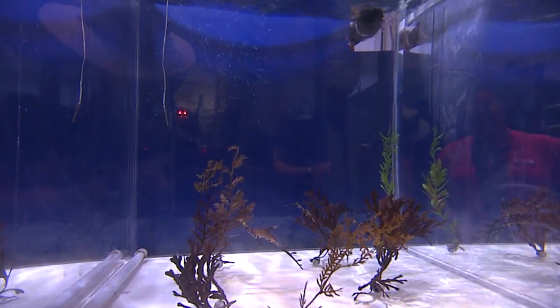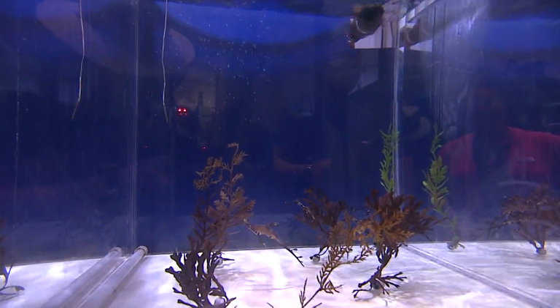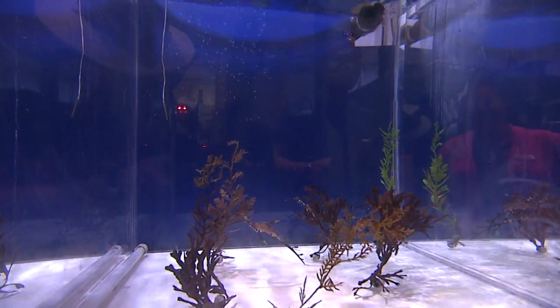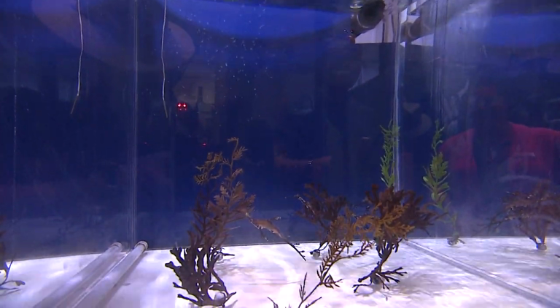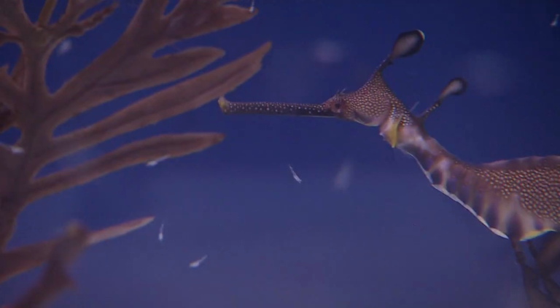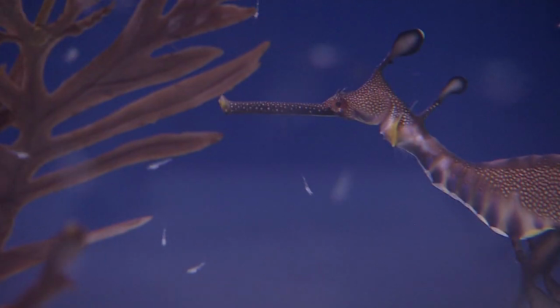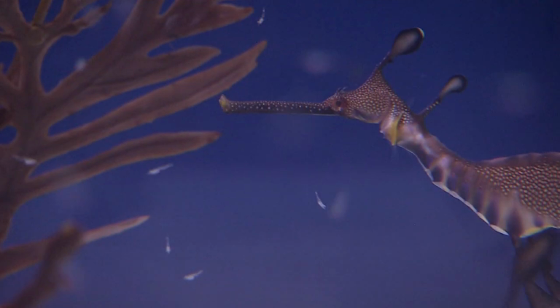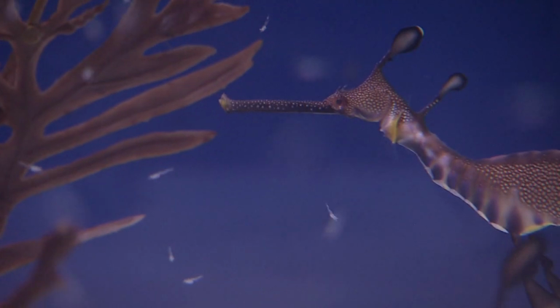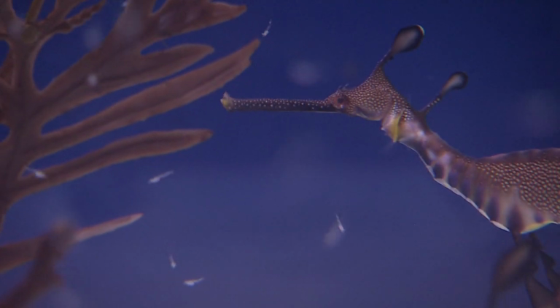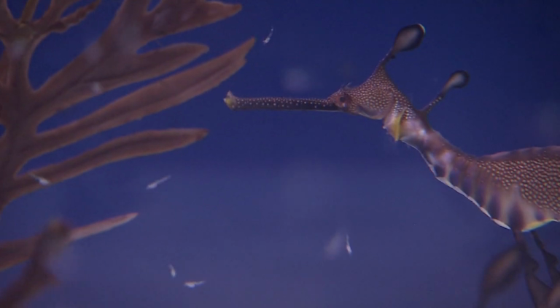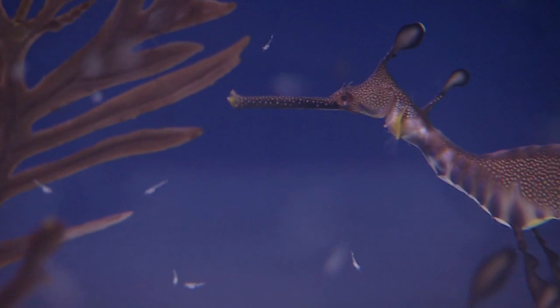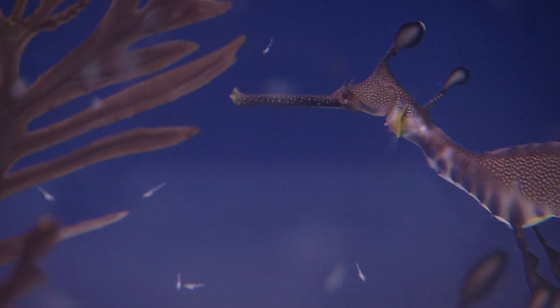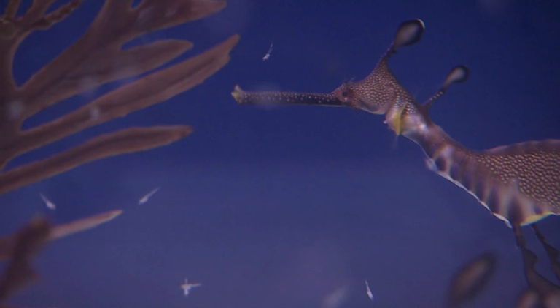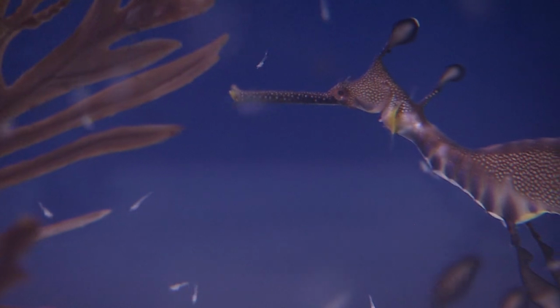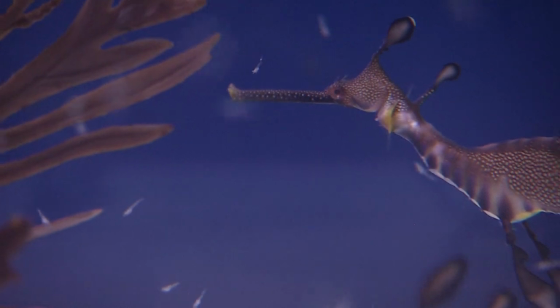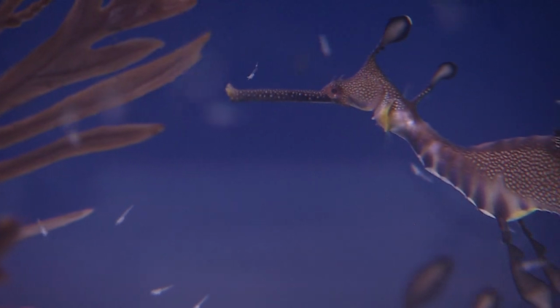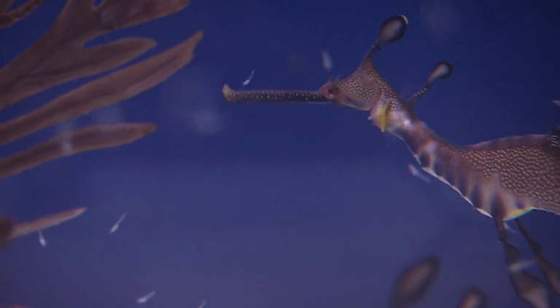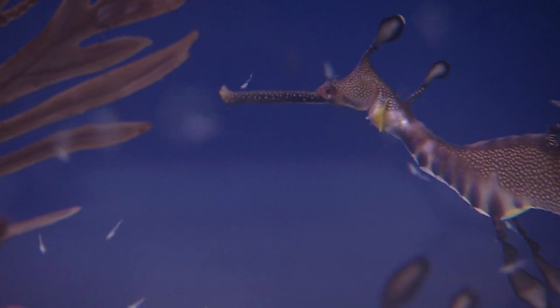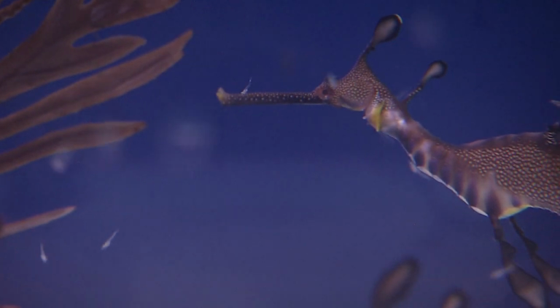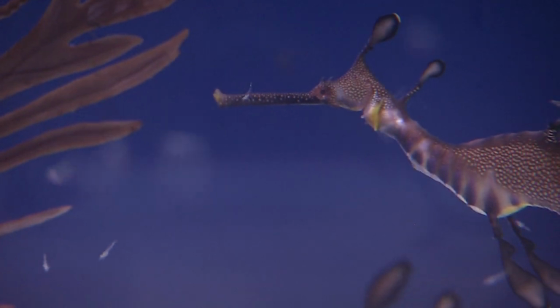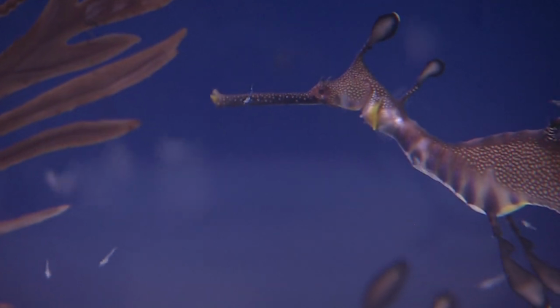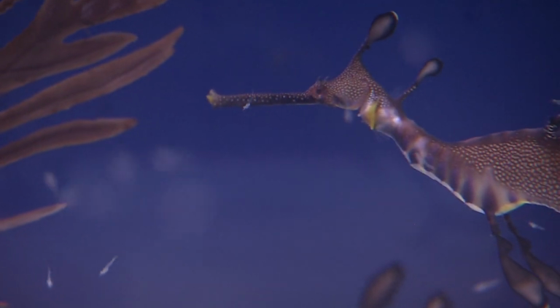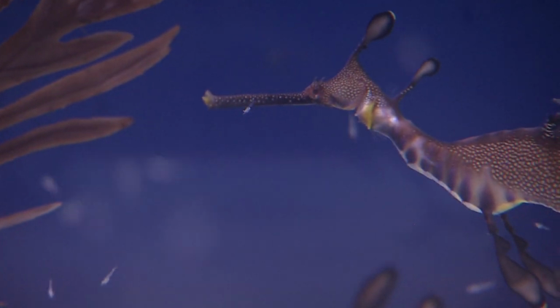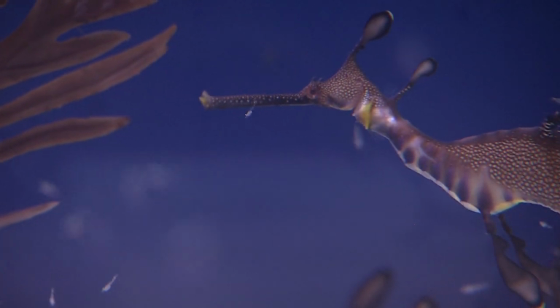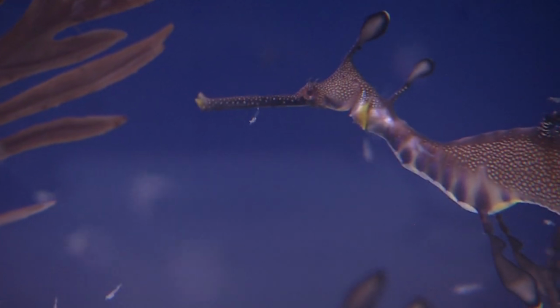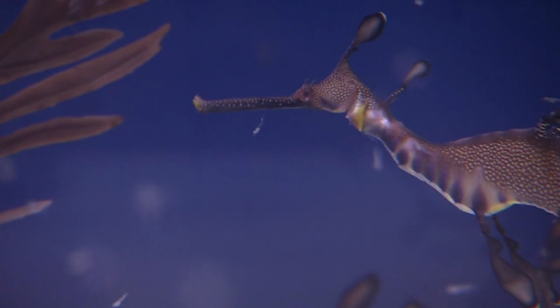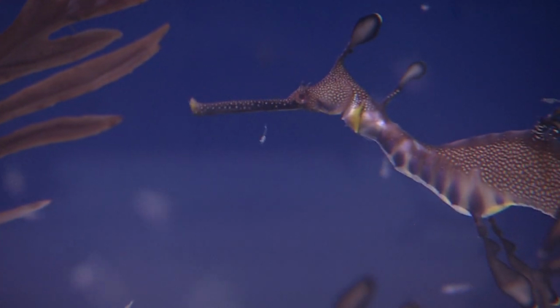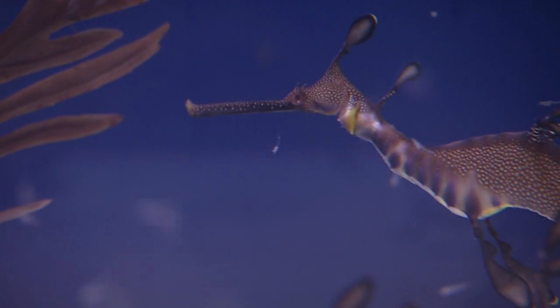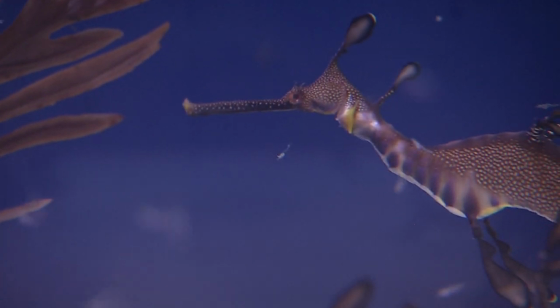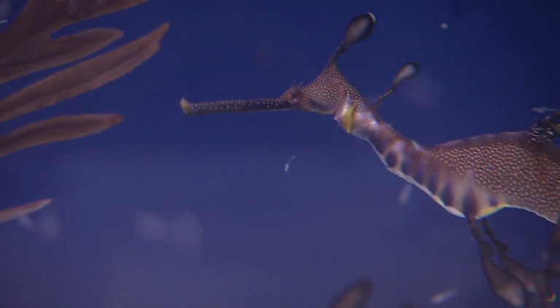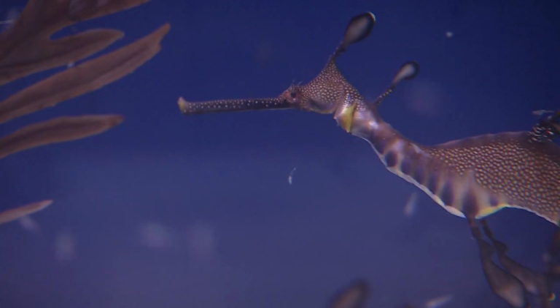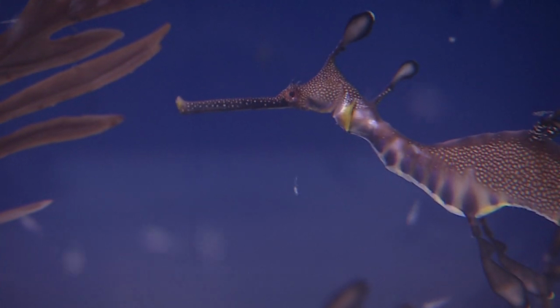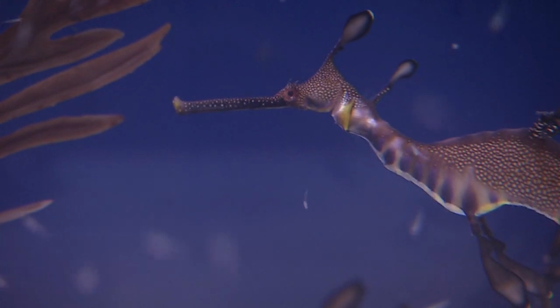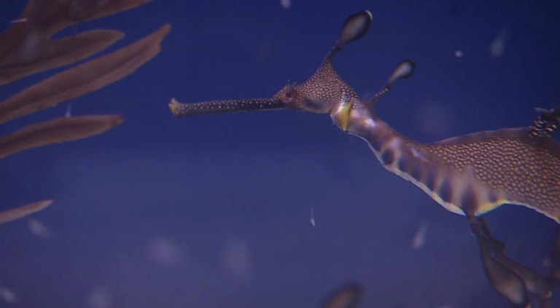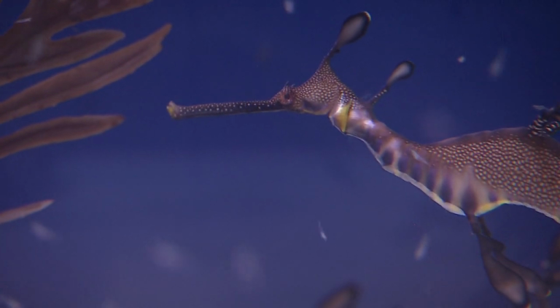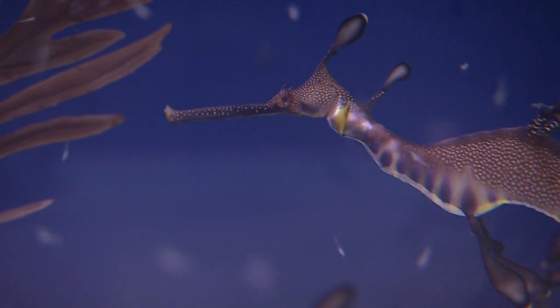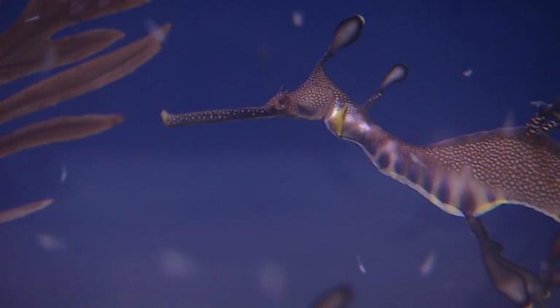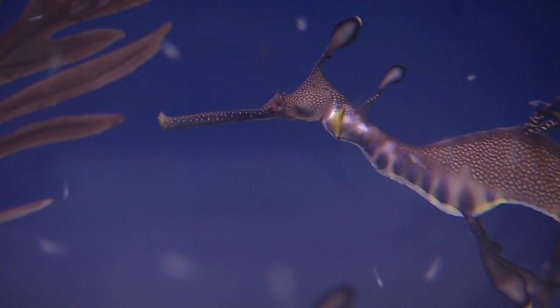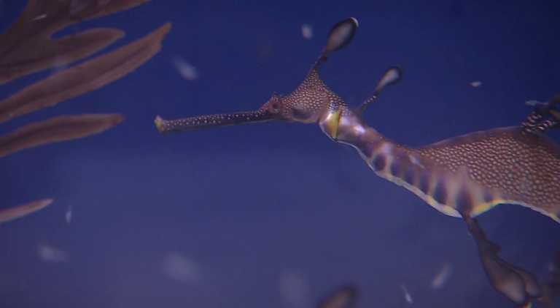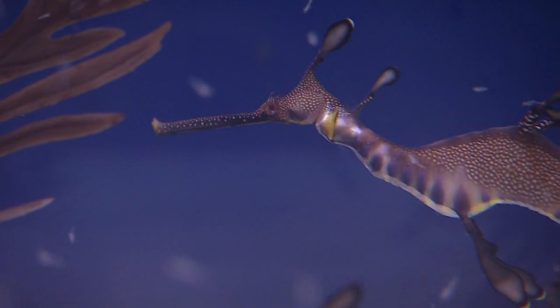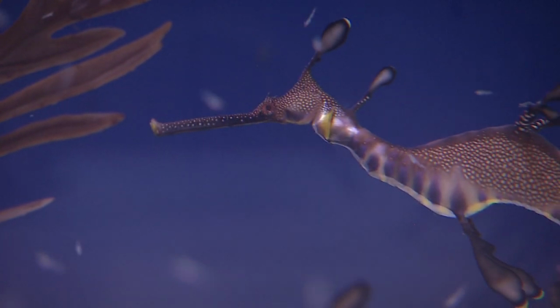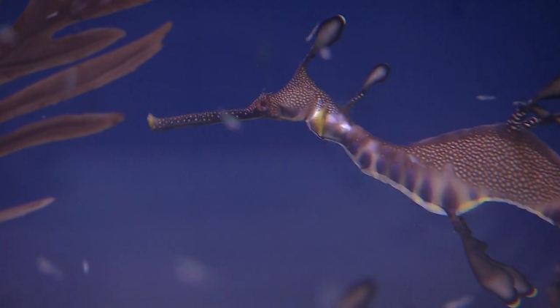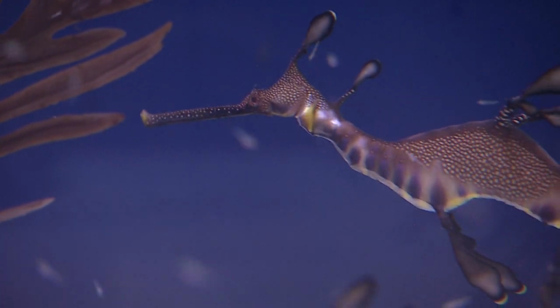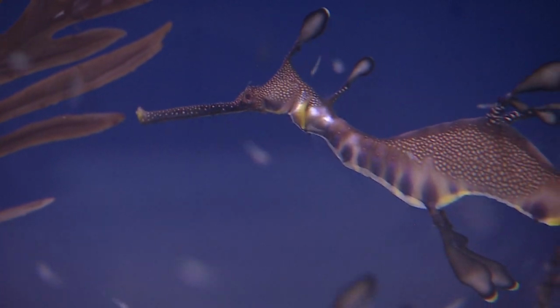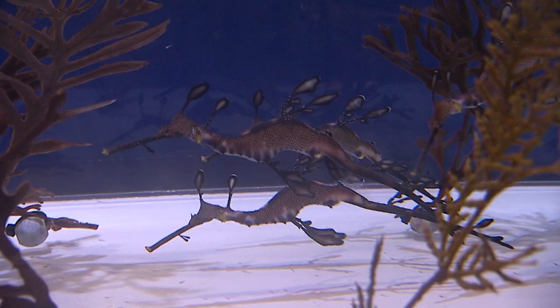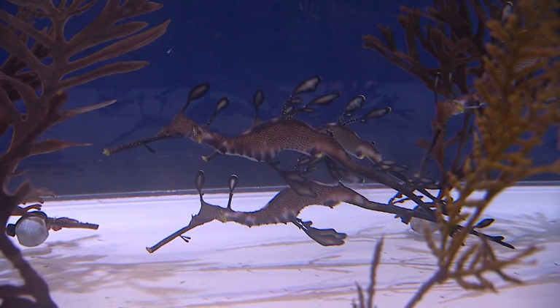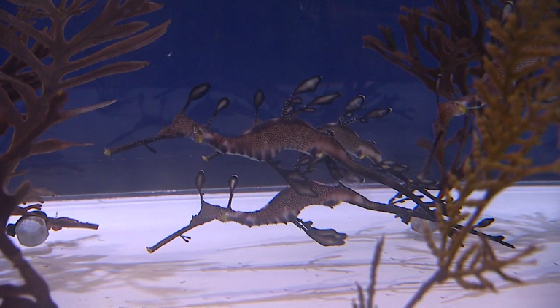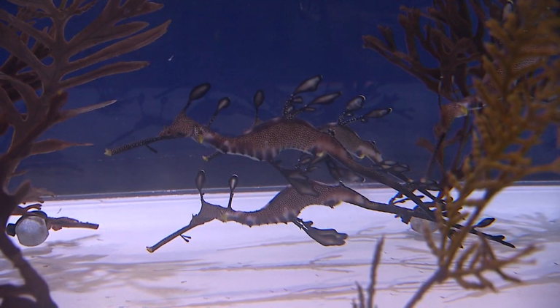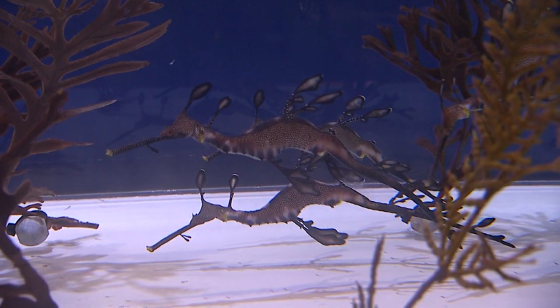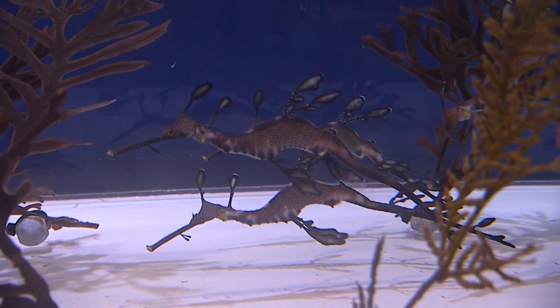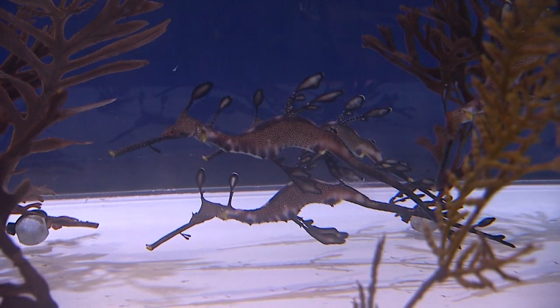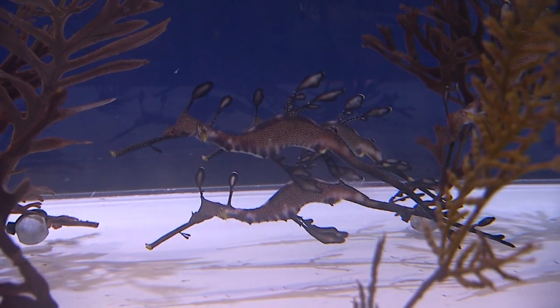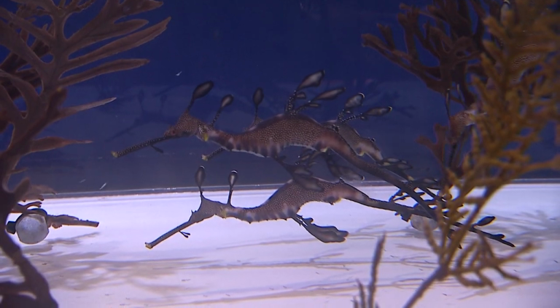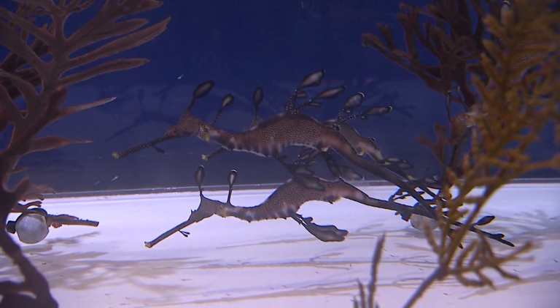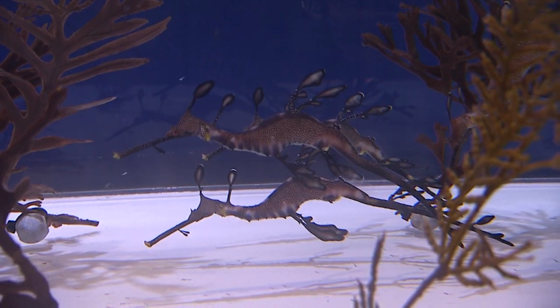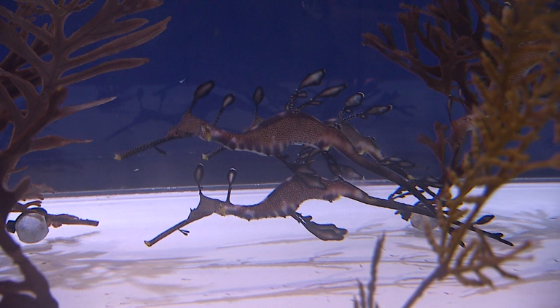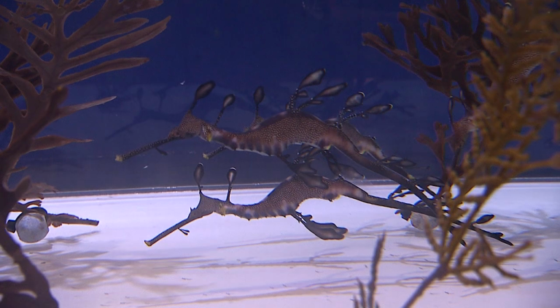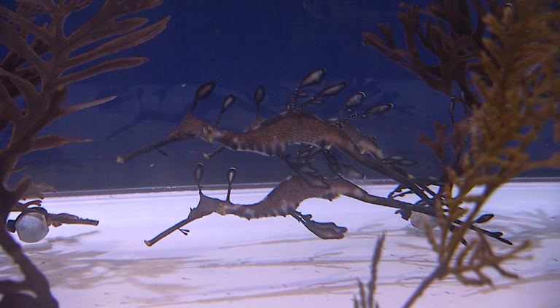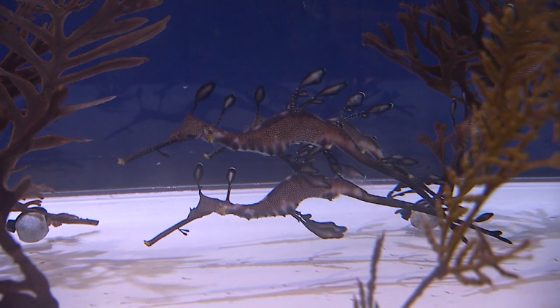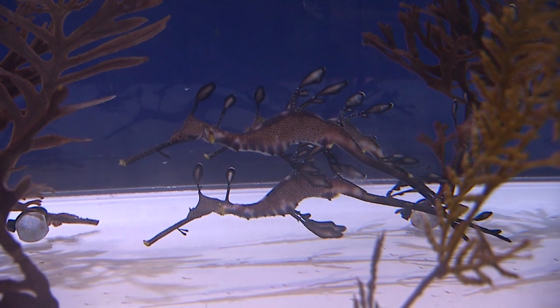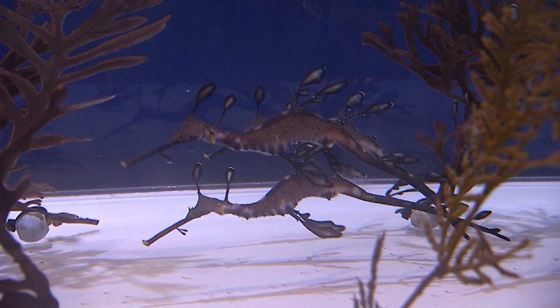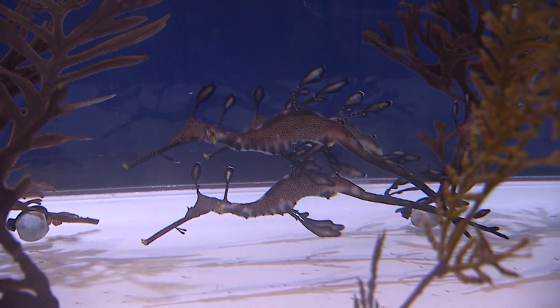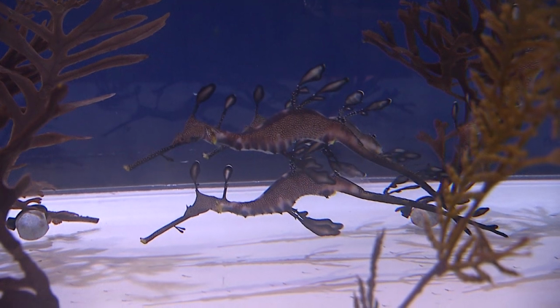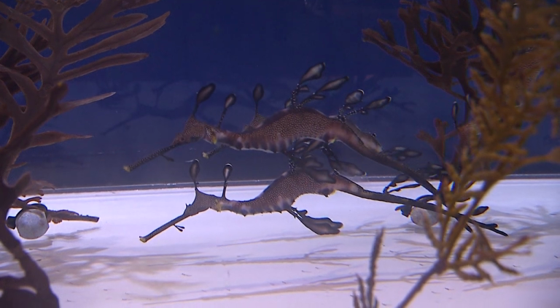They may resemble a dragon, but only grow to about 19 inches long. Dwayne Brown, KPBS News.